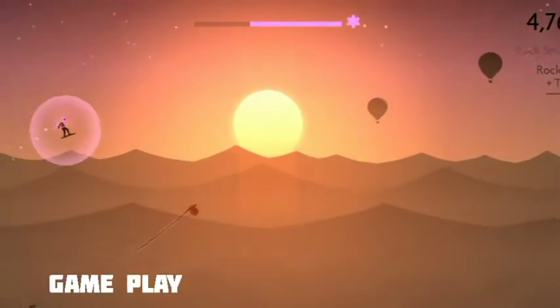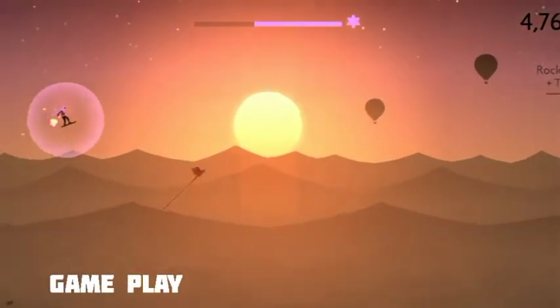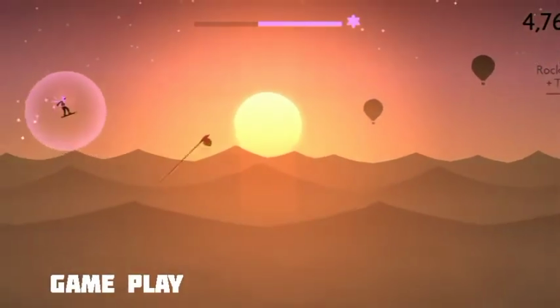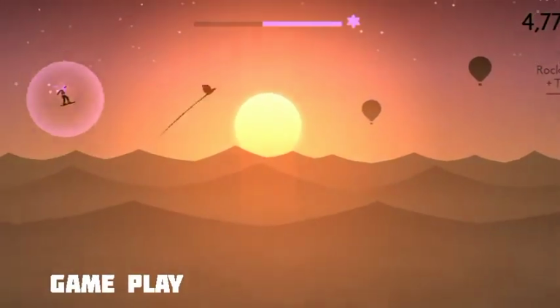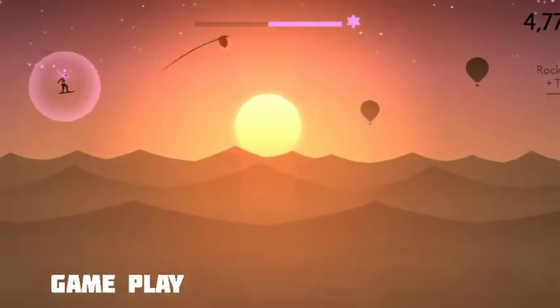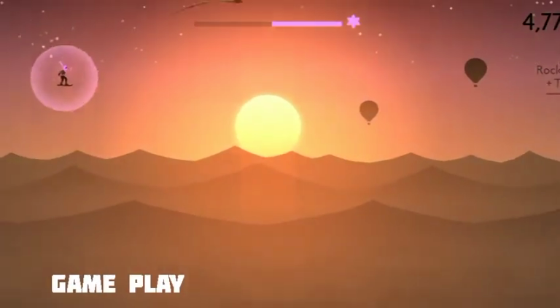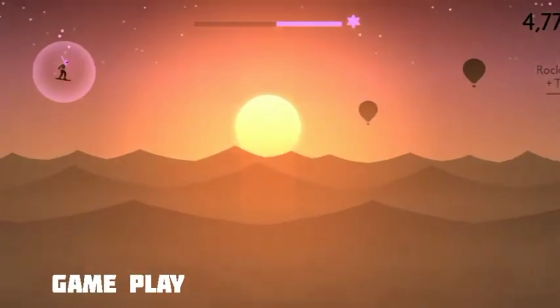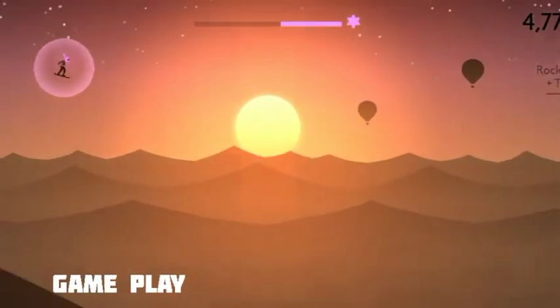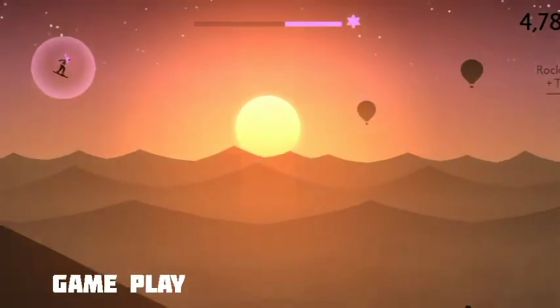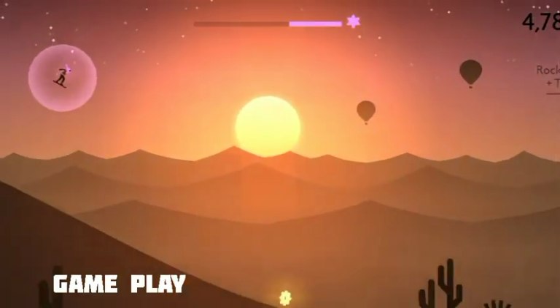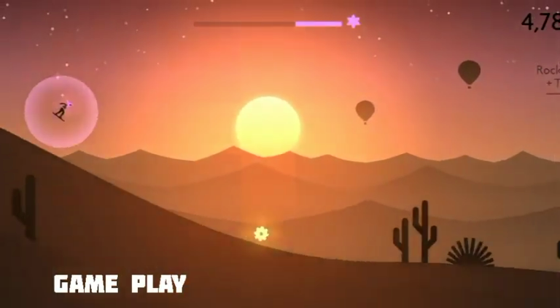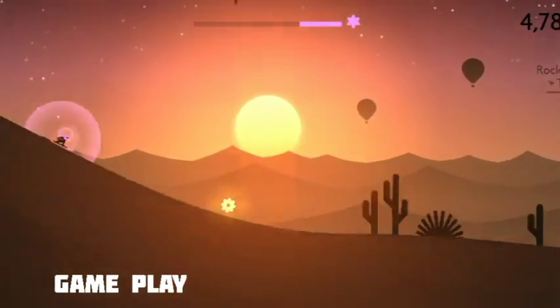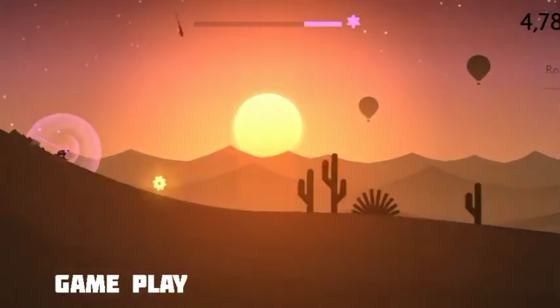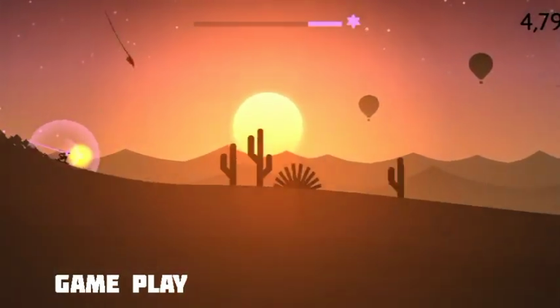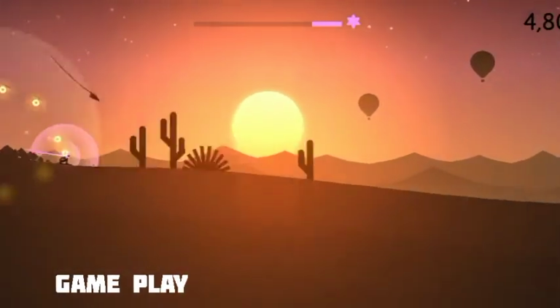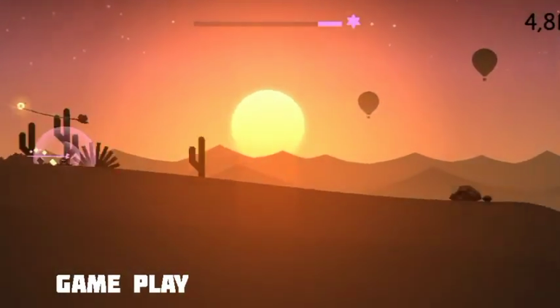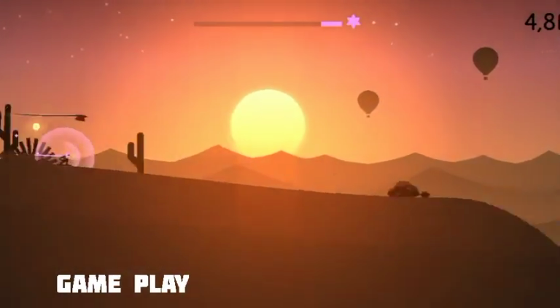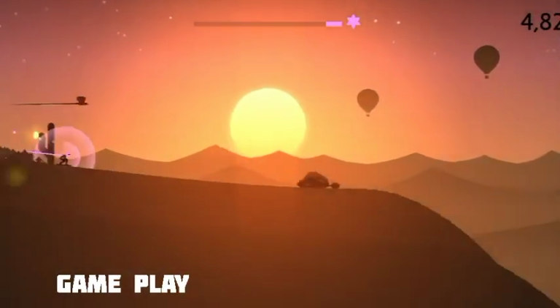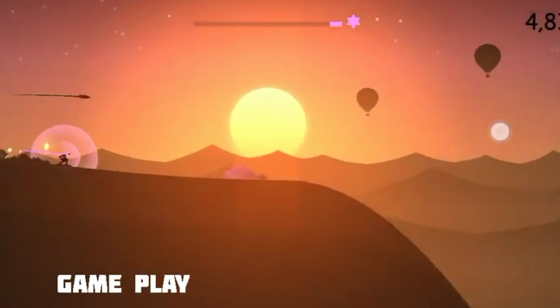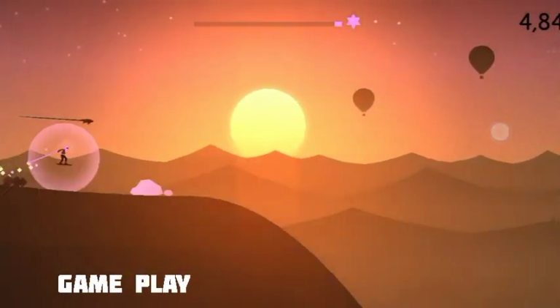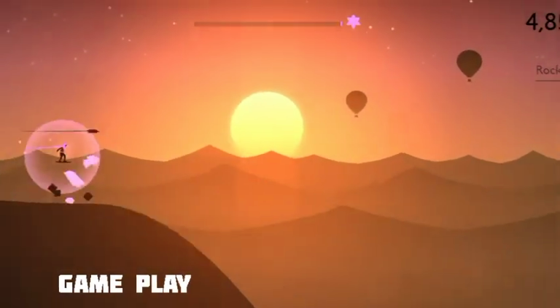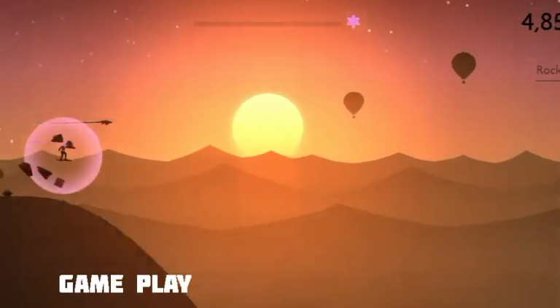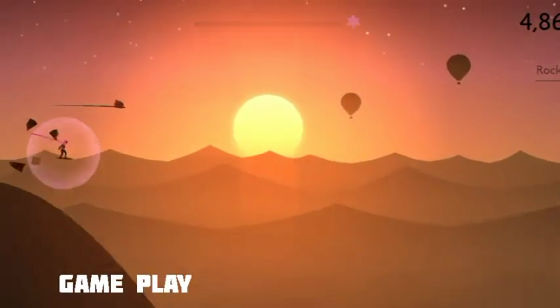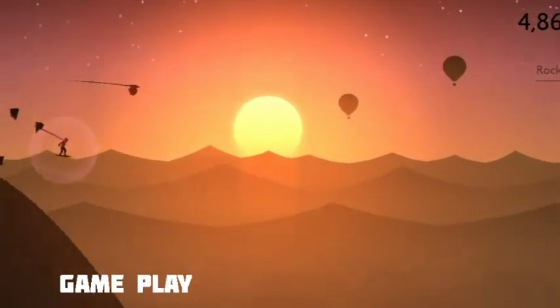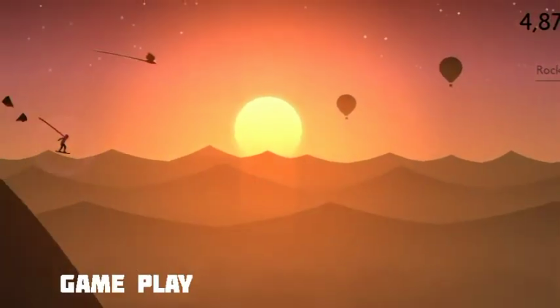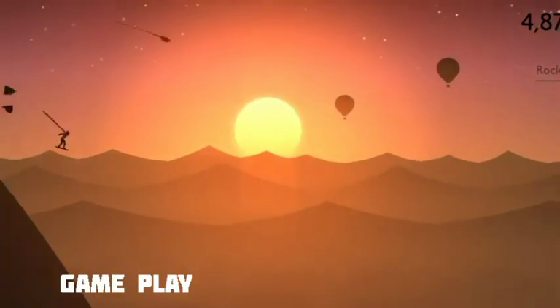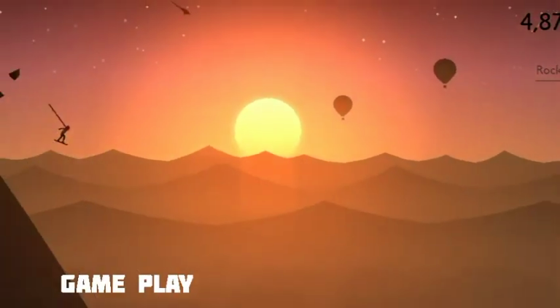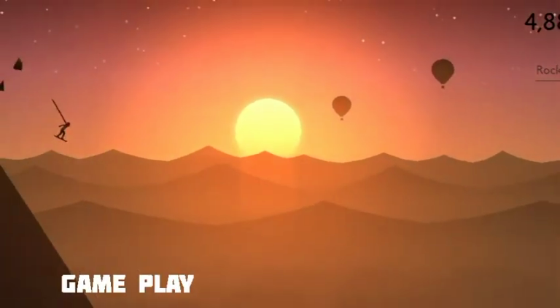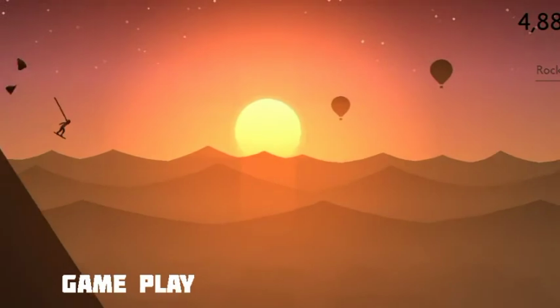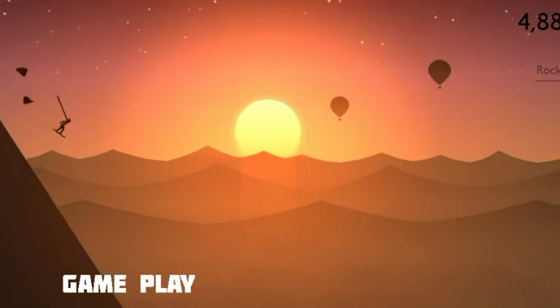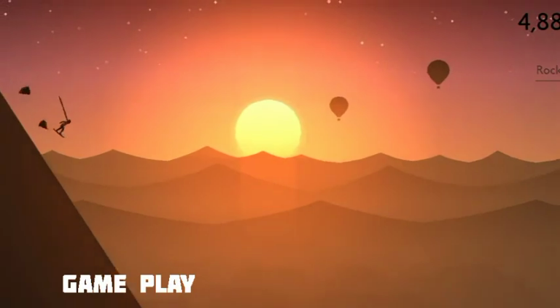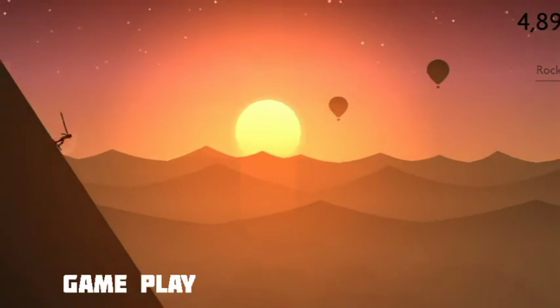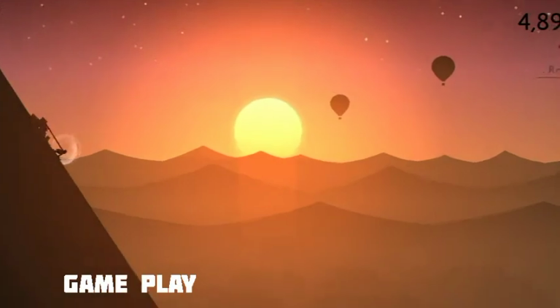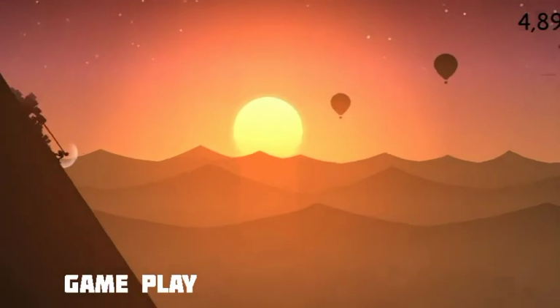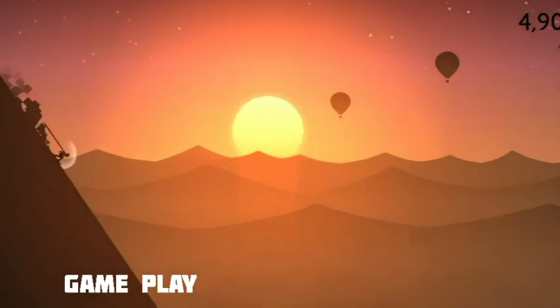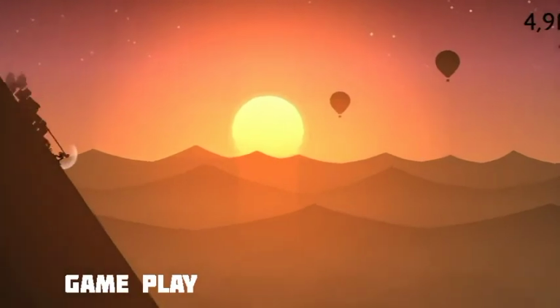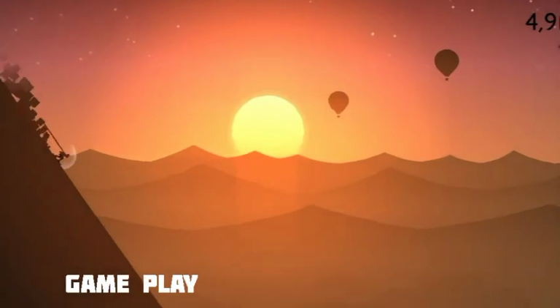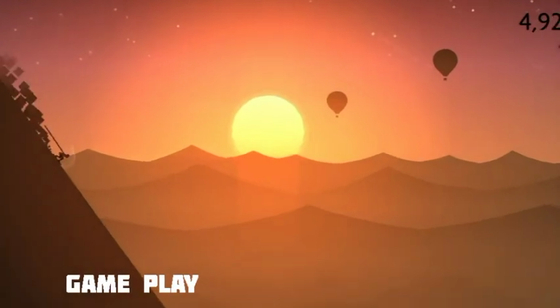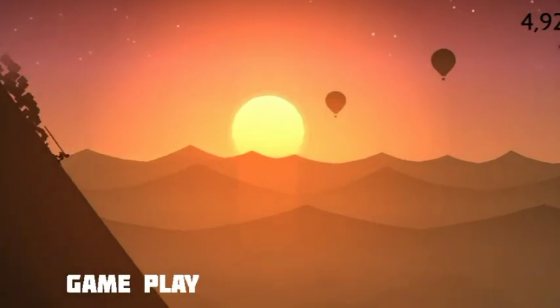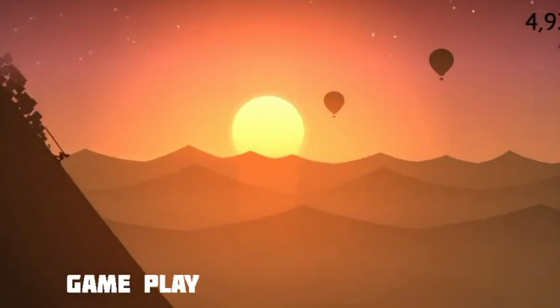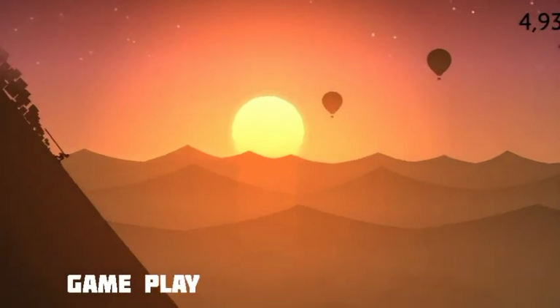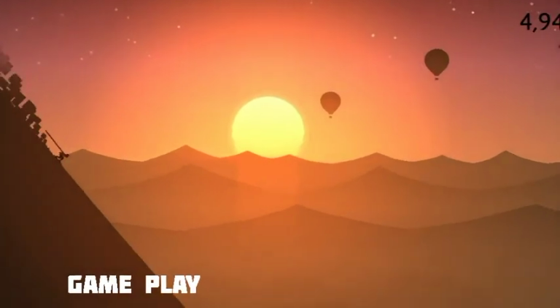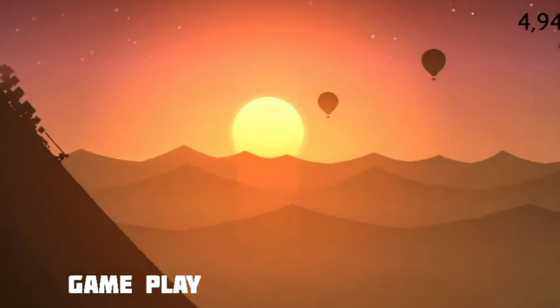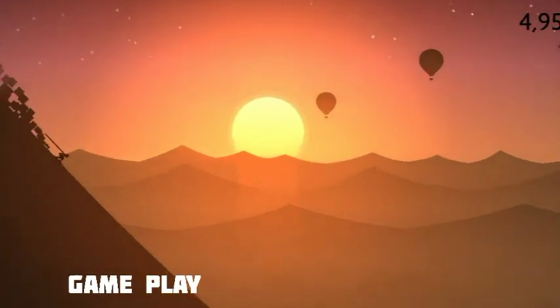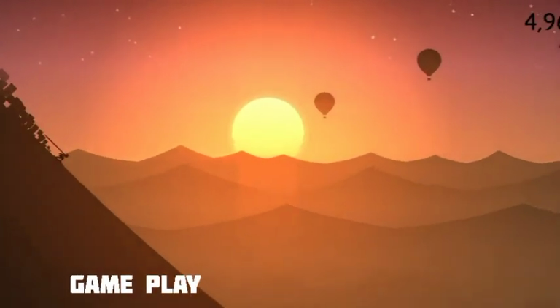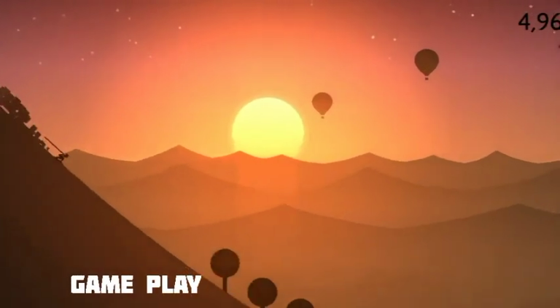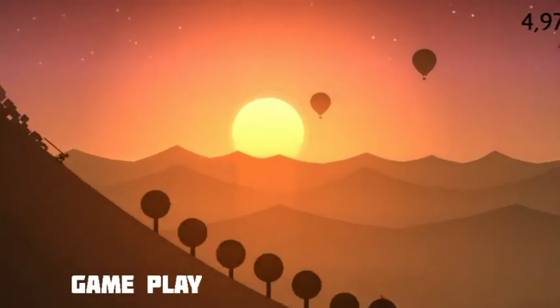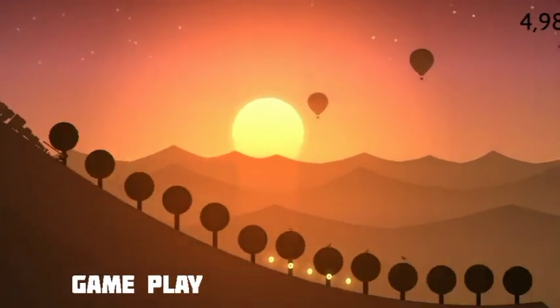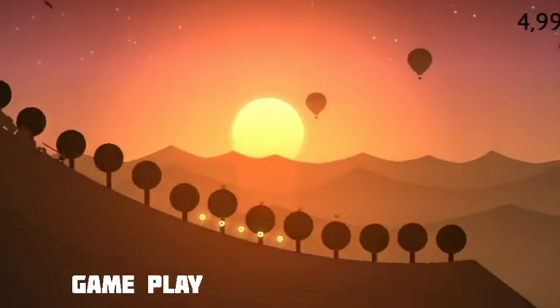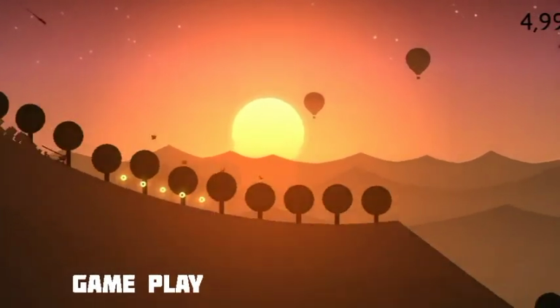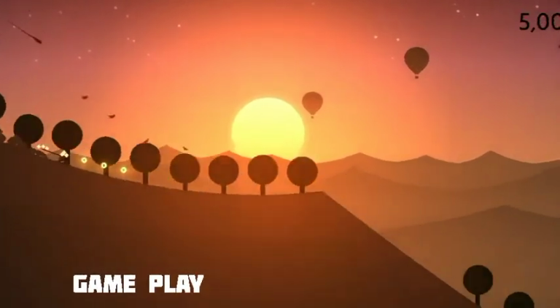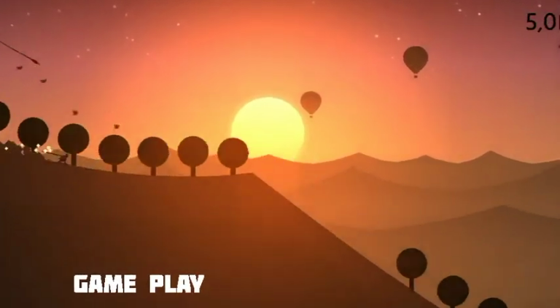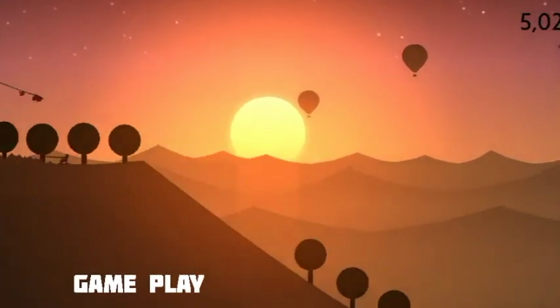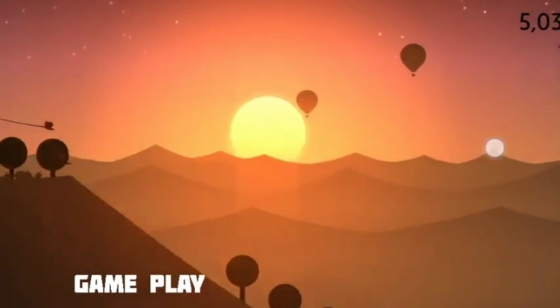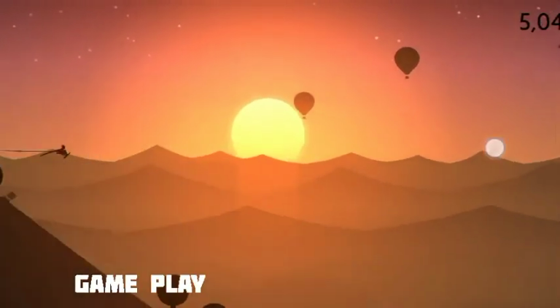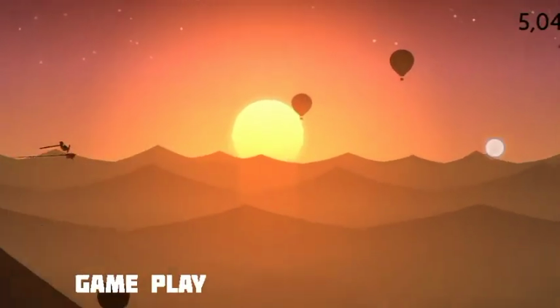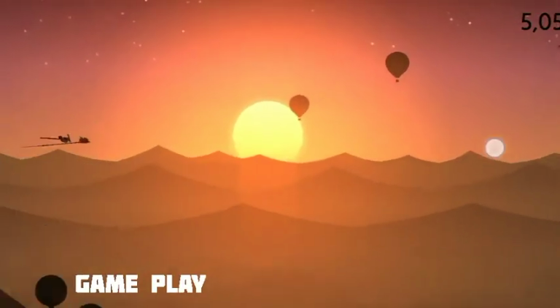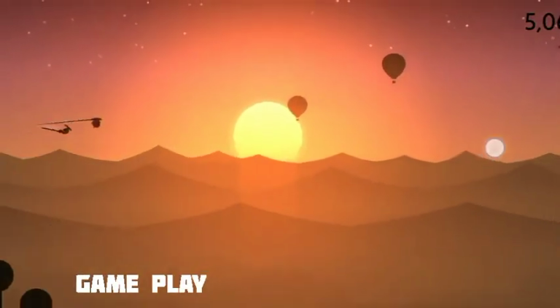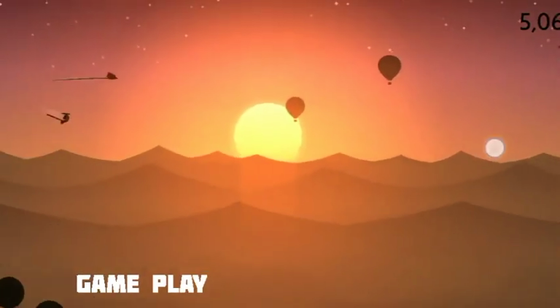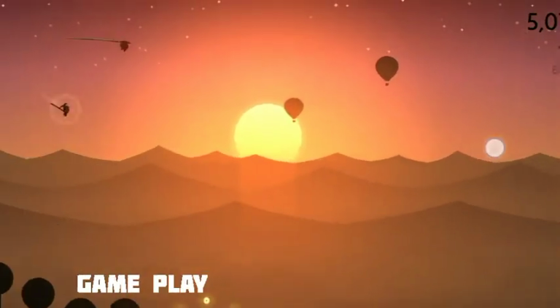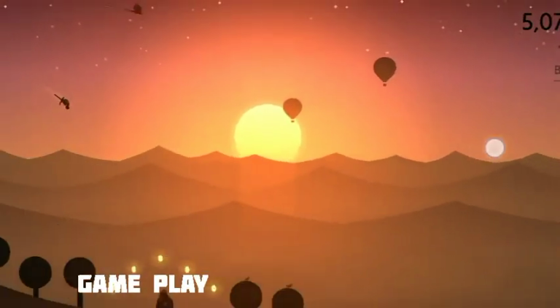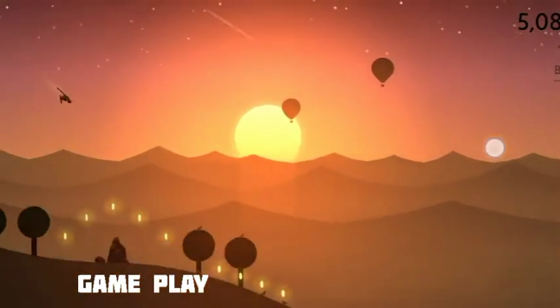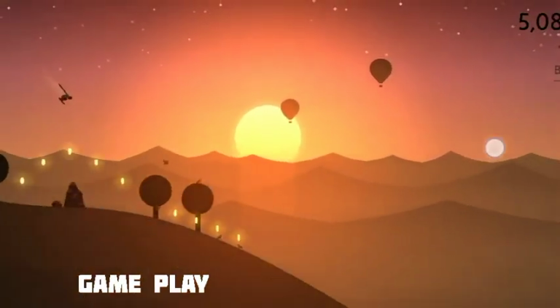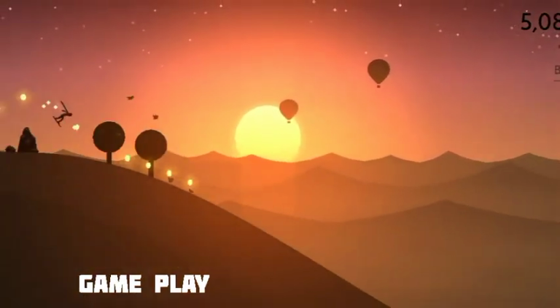Photo mode: from the pause screen, get behind the lens and take stunning photos of your trip through the desert. Pinch, swipe, pan, and zoom to frame the ideal shot and share them with friends and family.